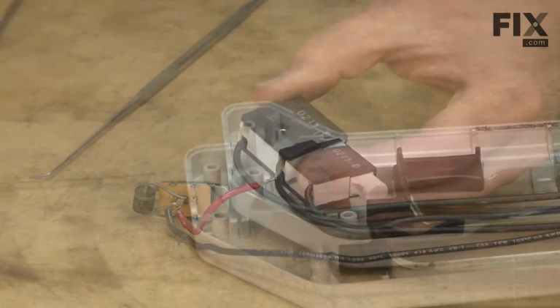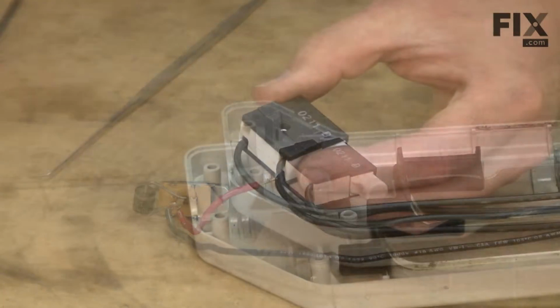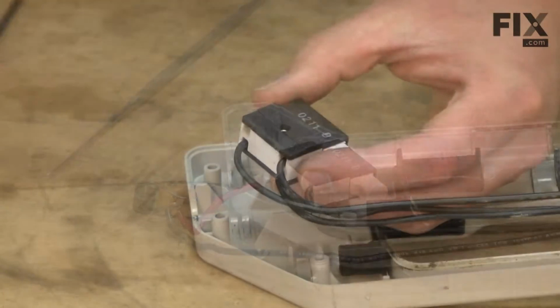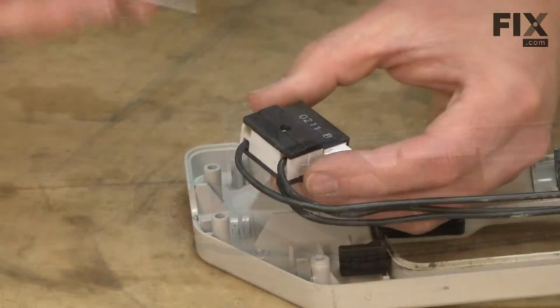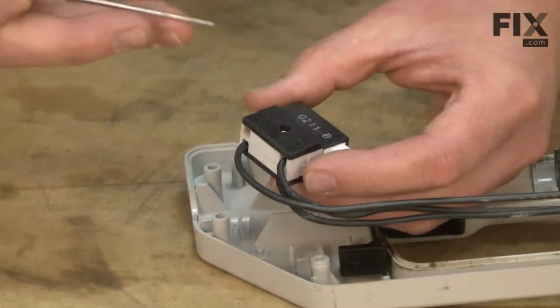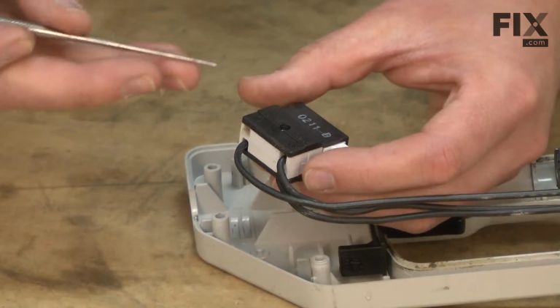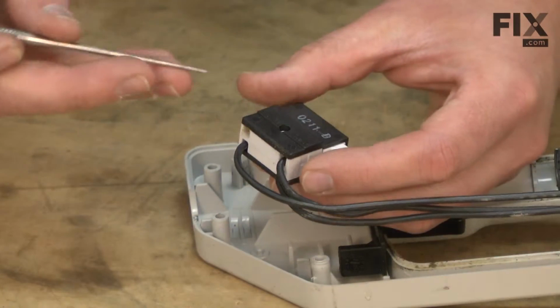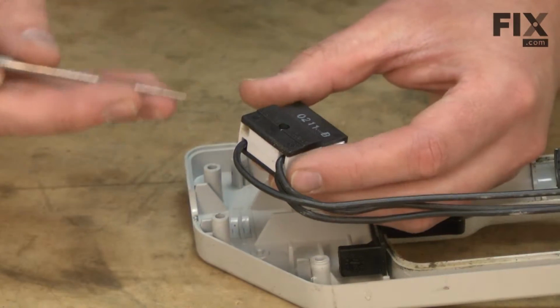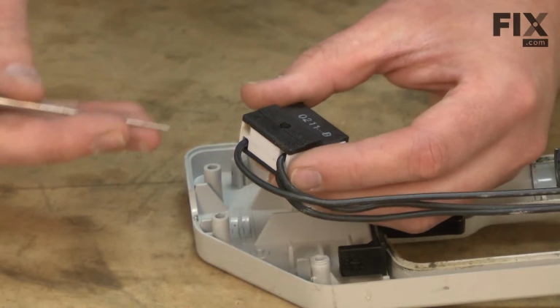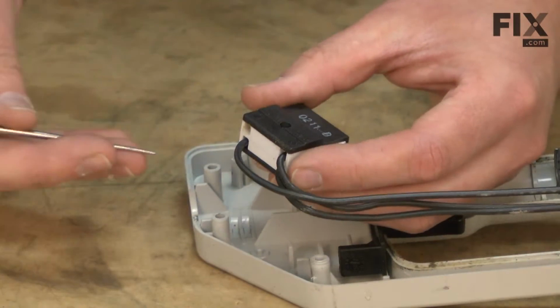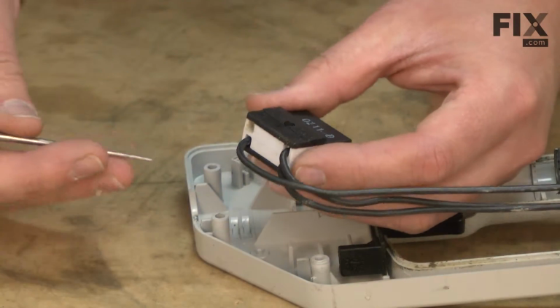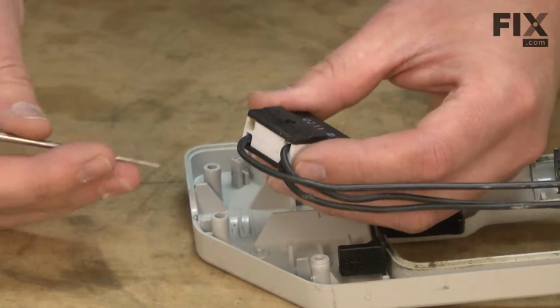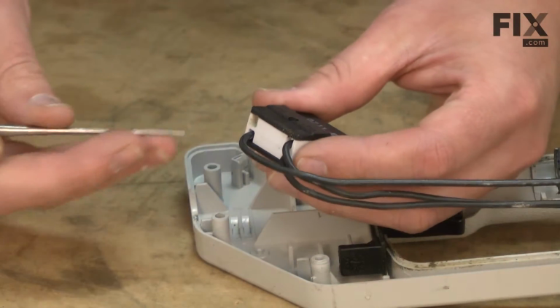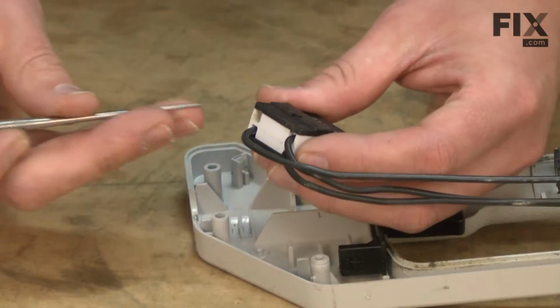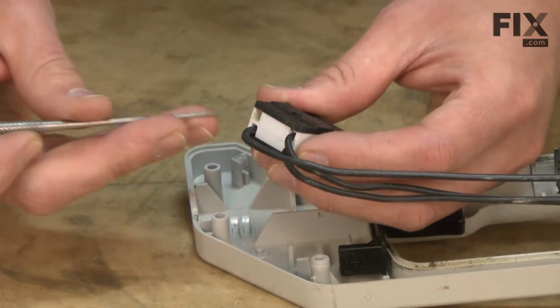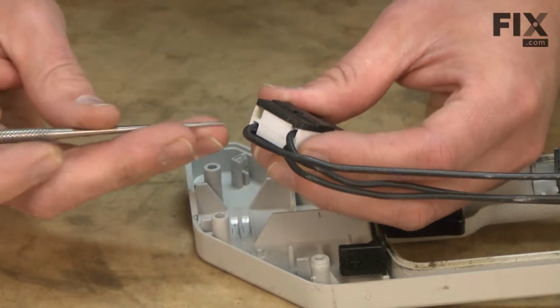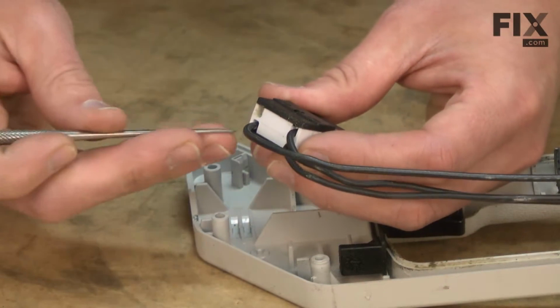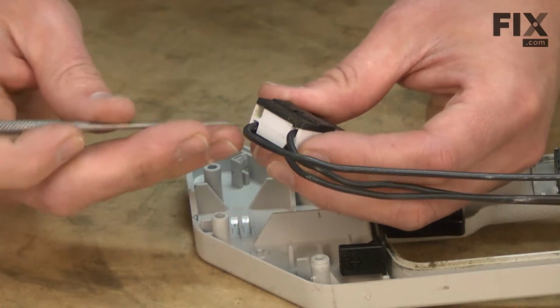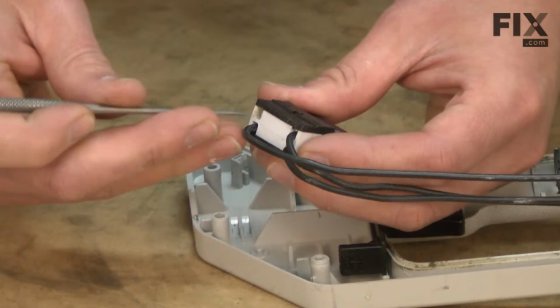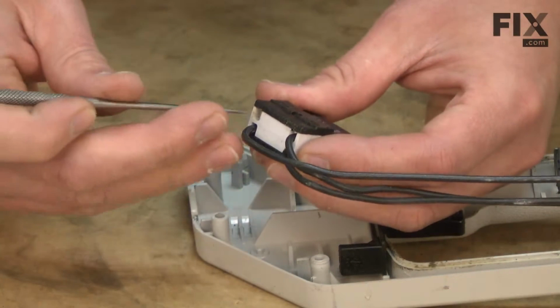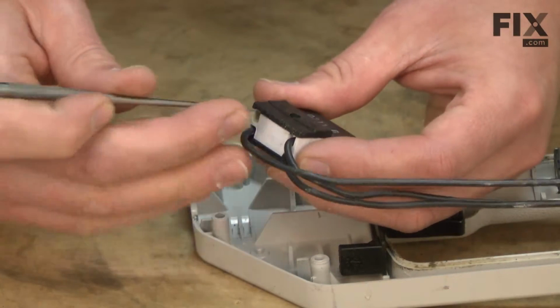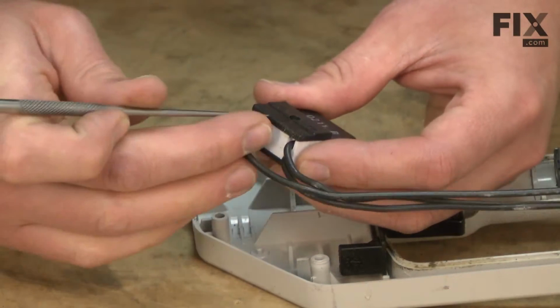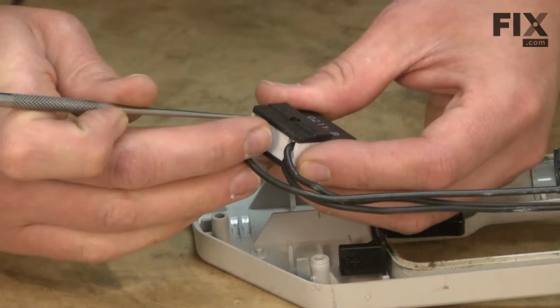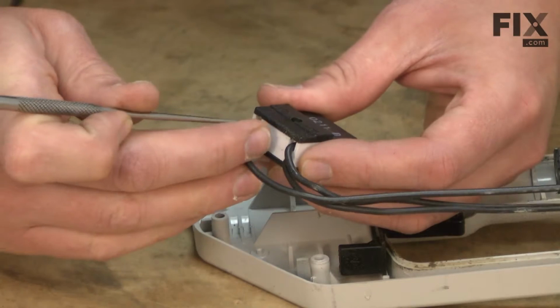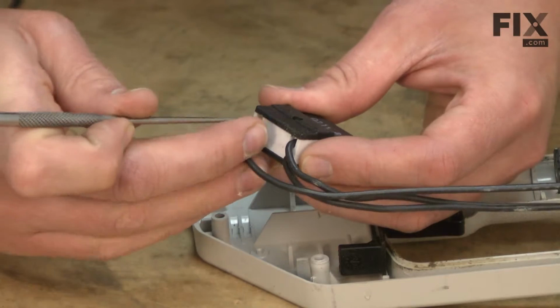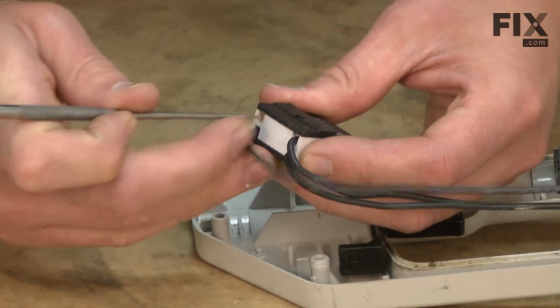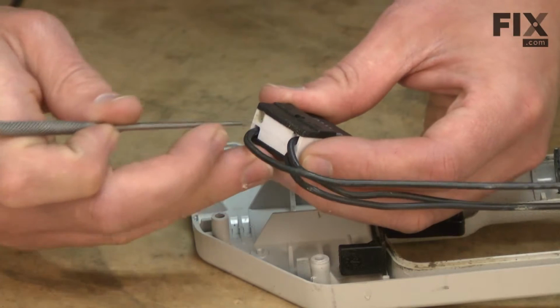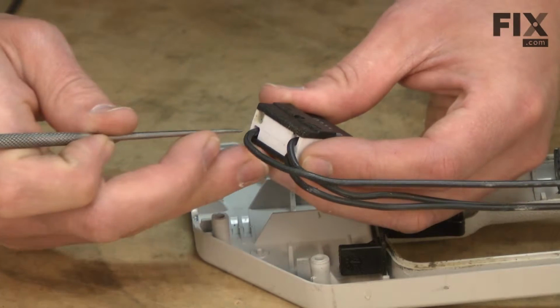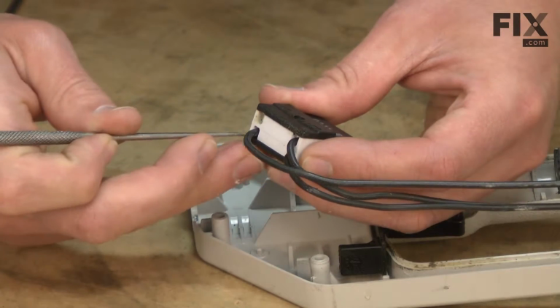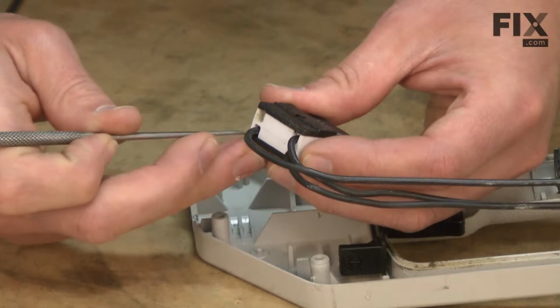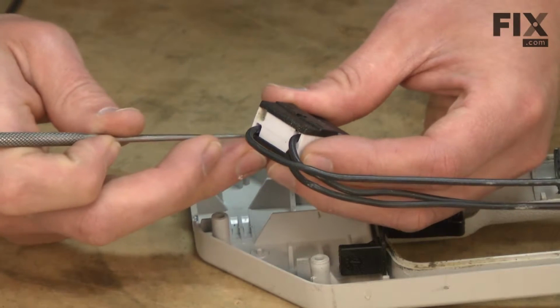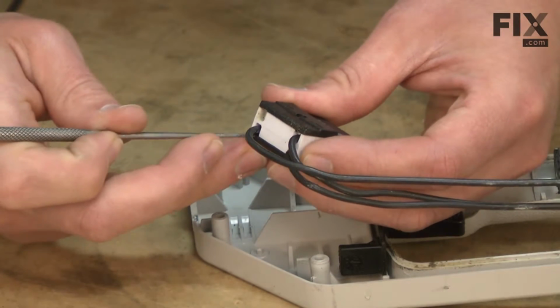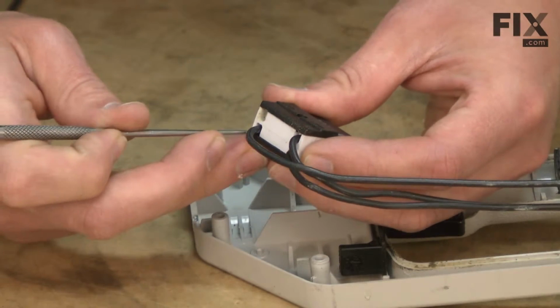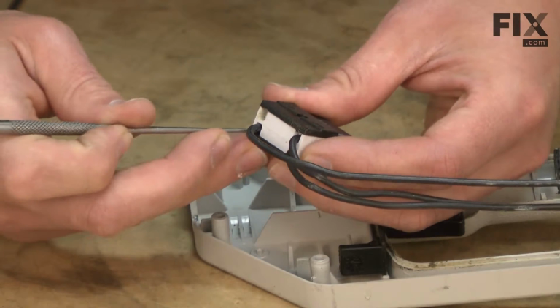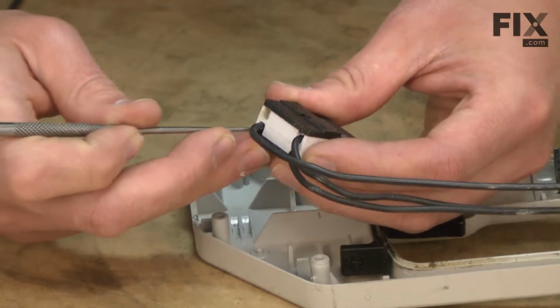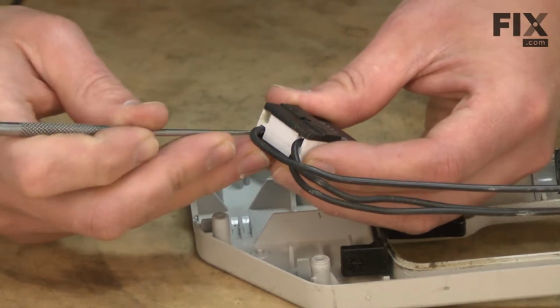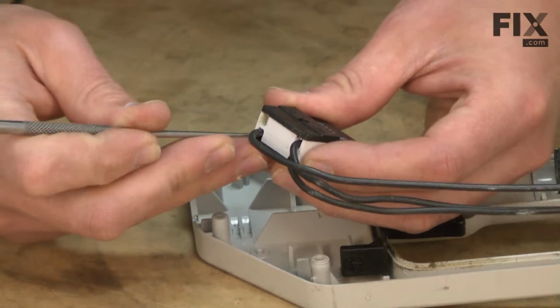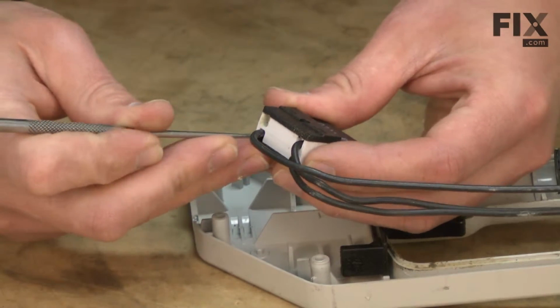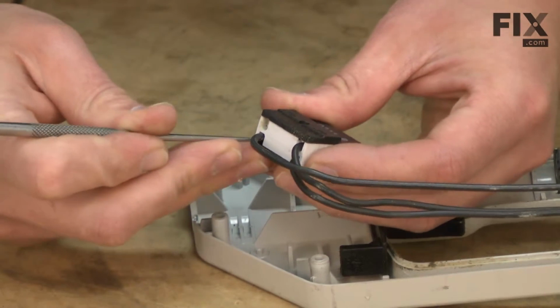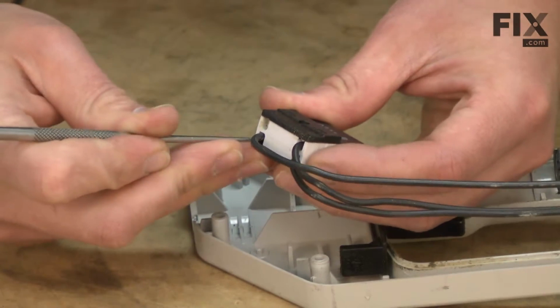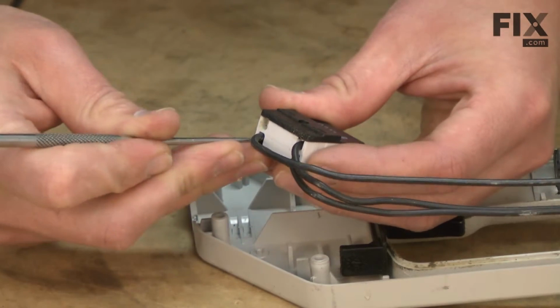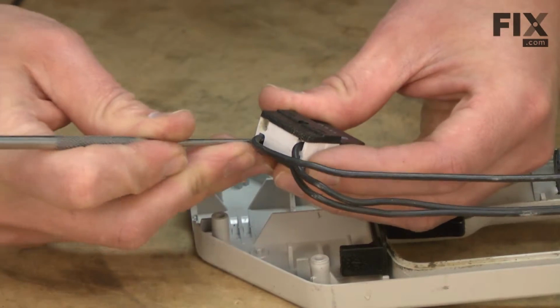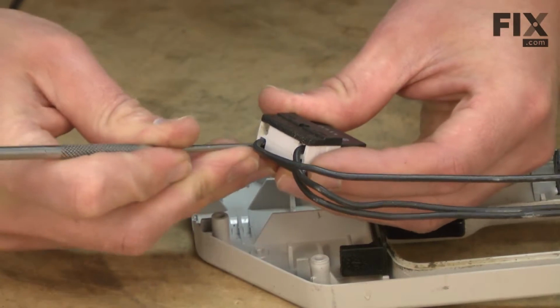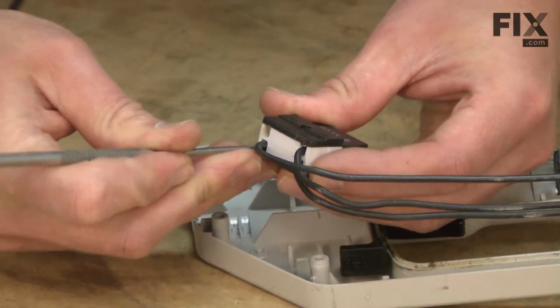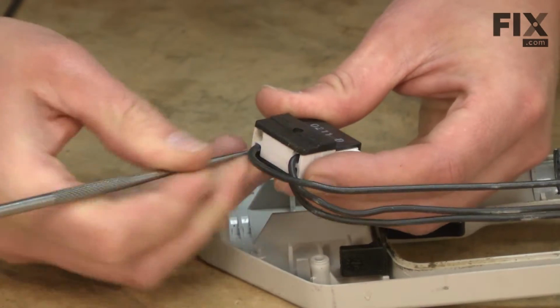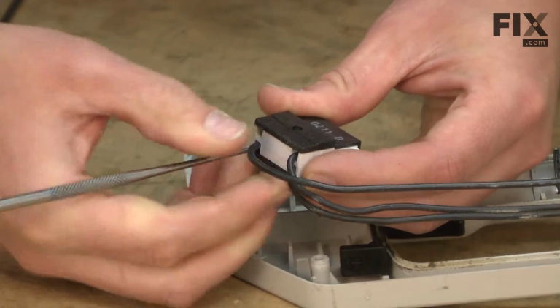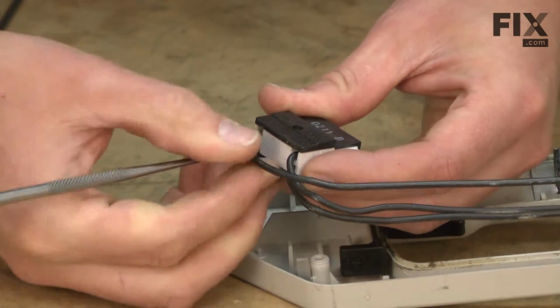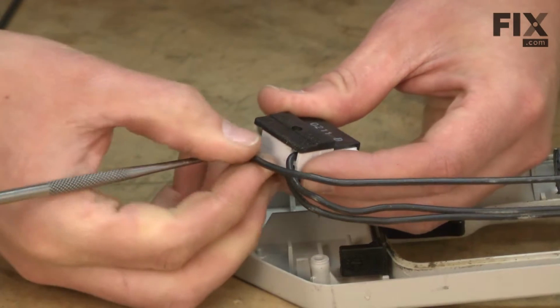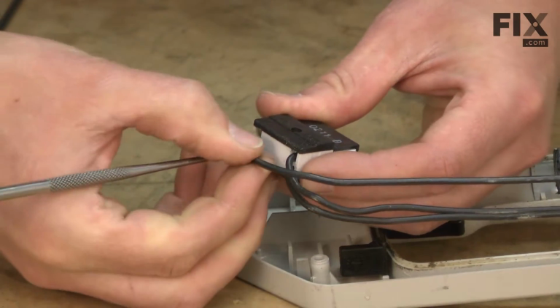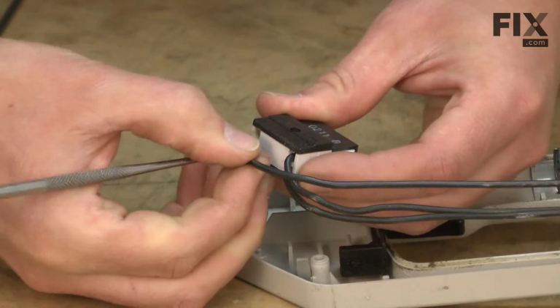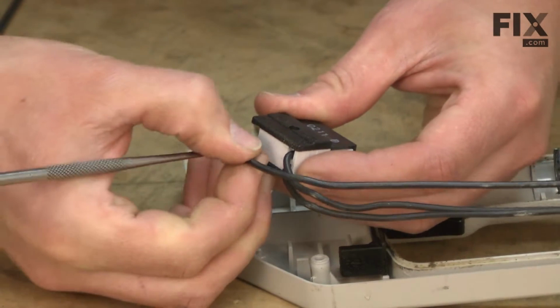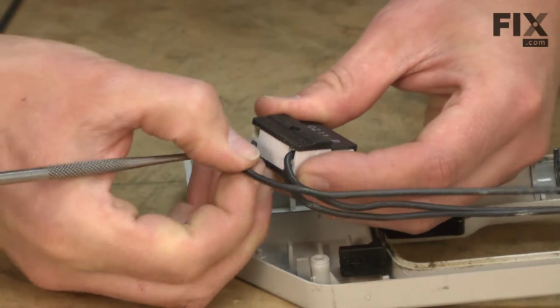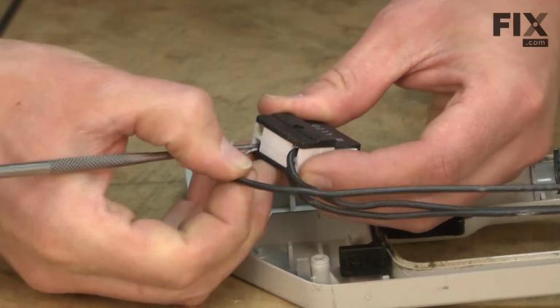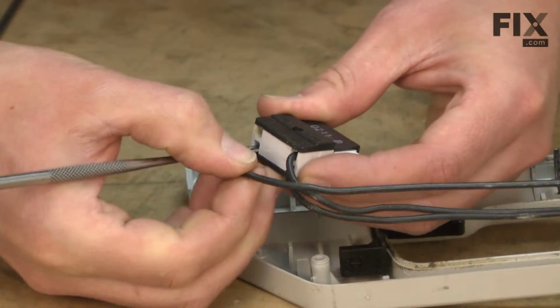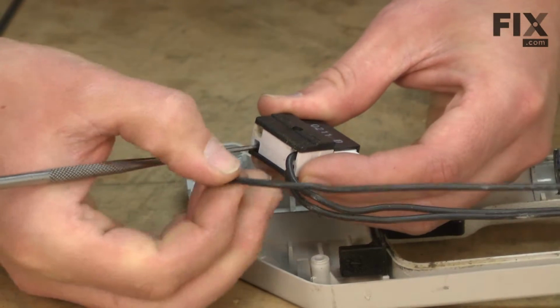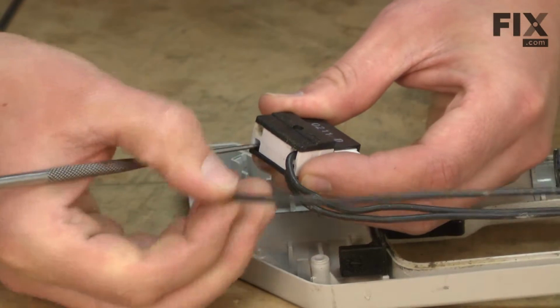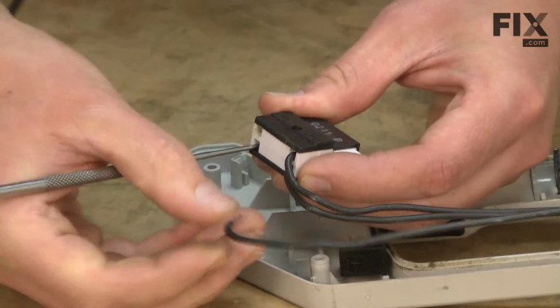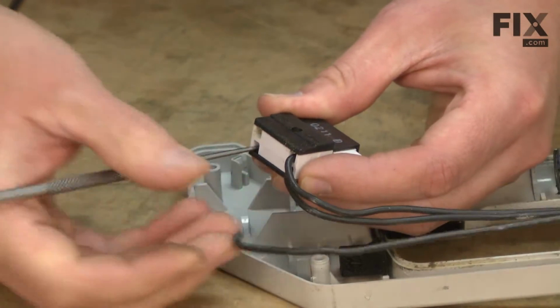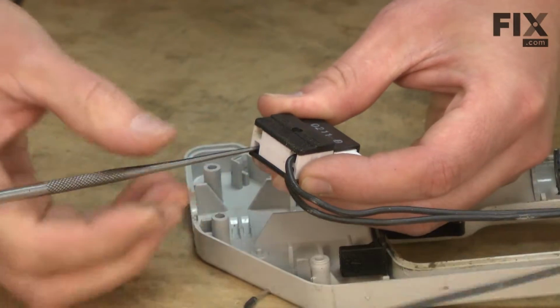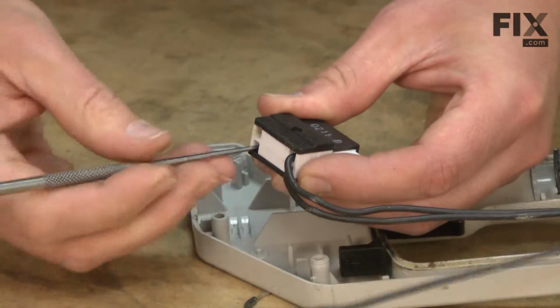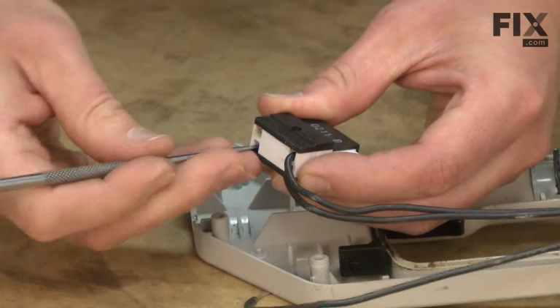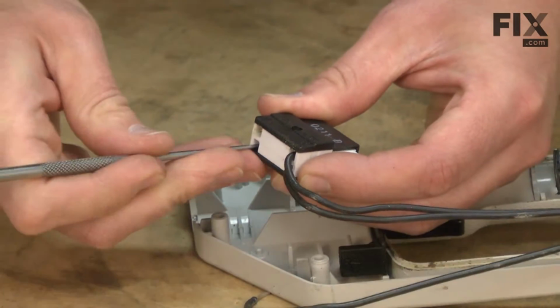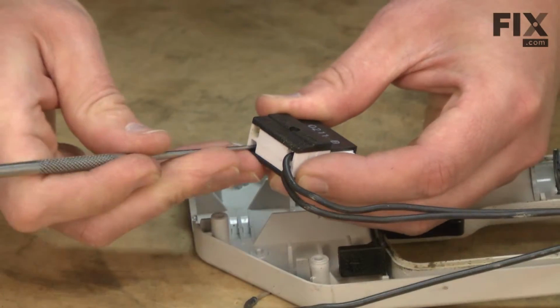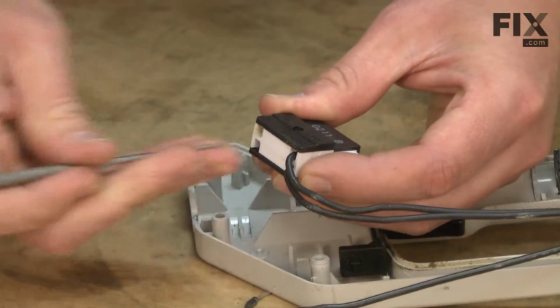Now remove the on-off switch. With the trapdoor switch, I'll insert a pick next to the wire and then pull the wire away.